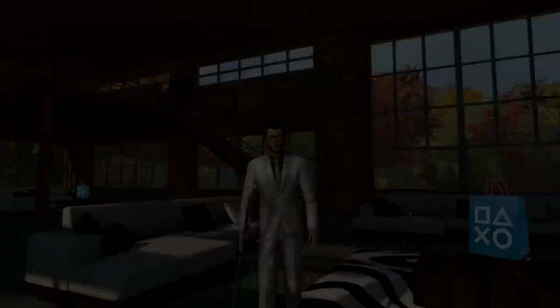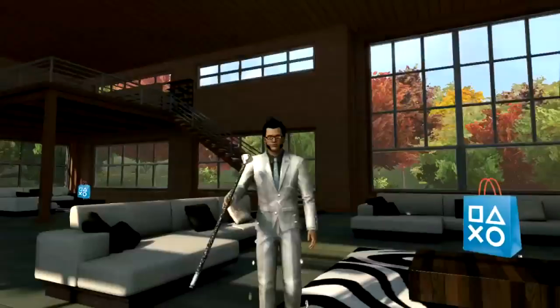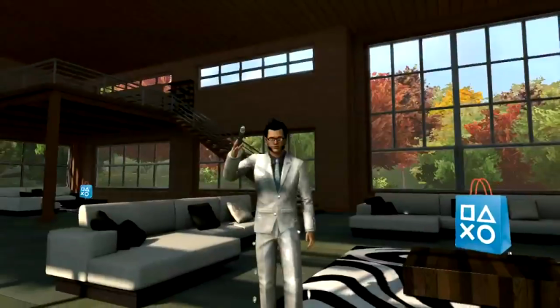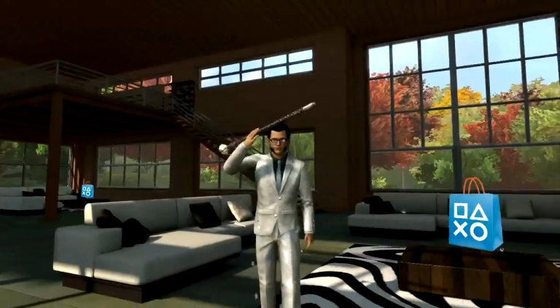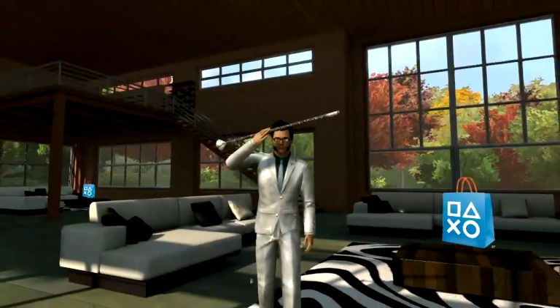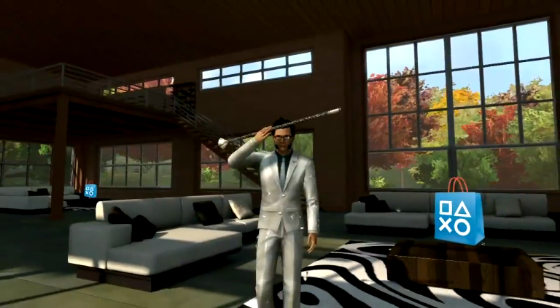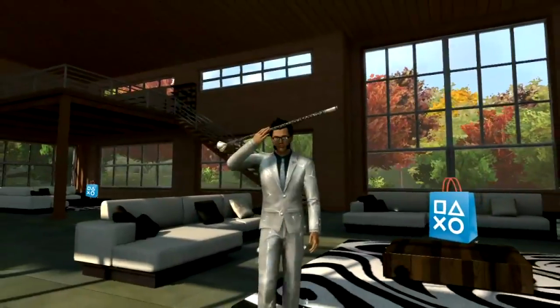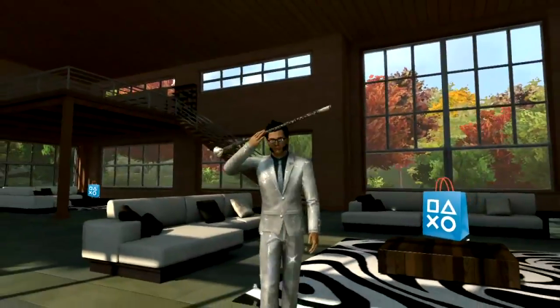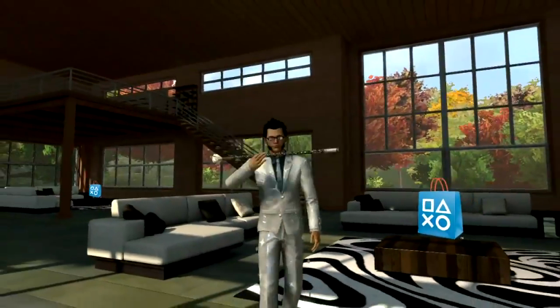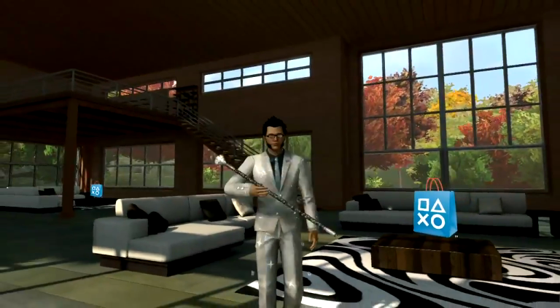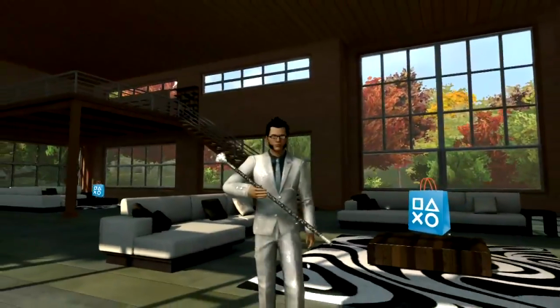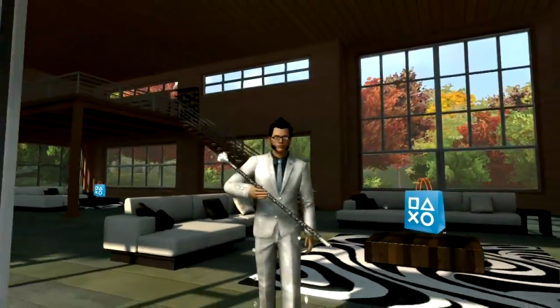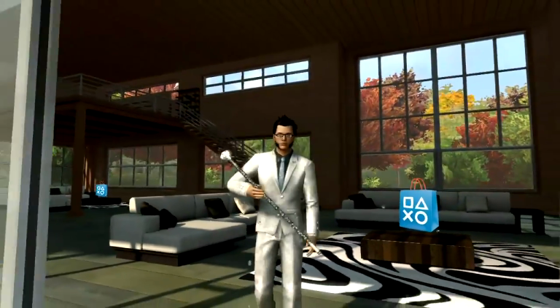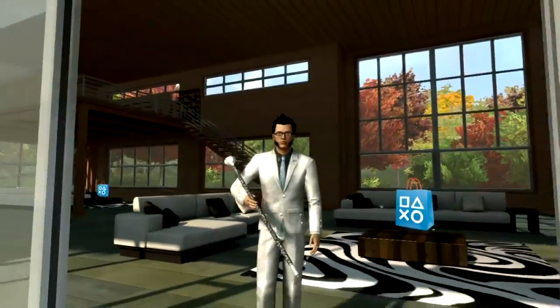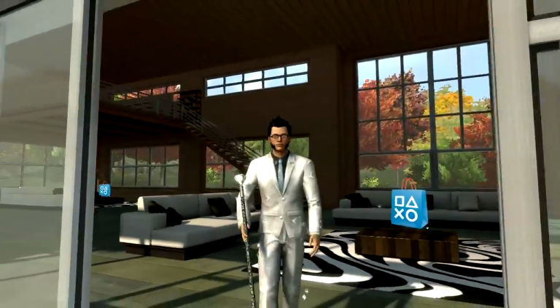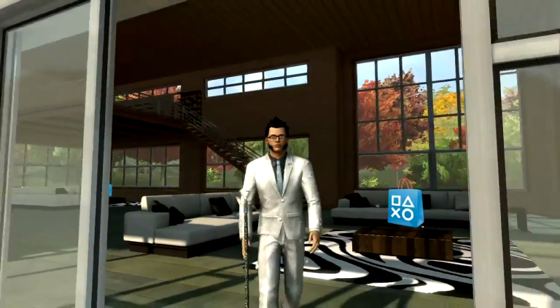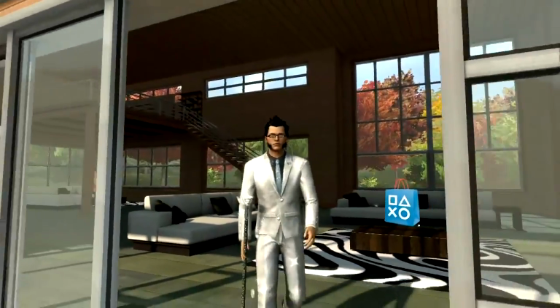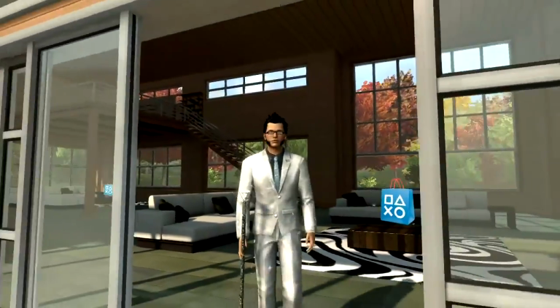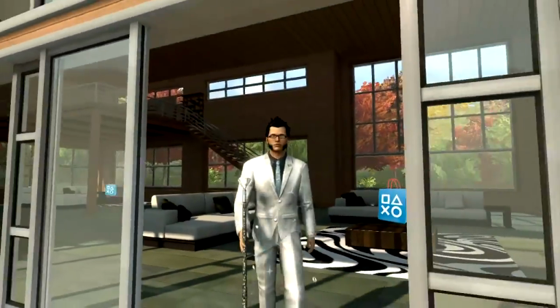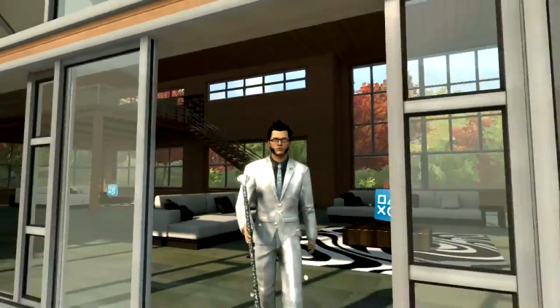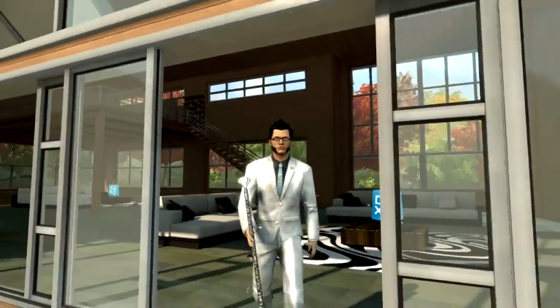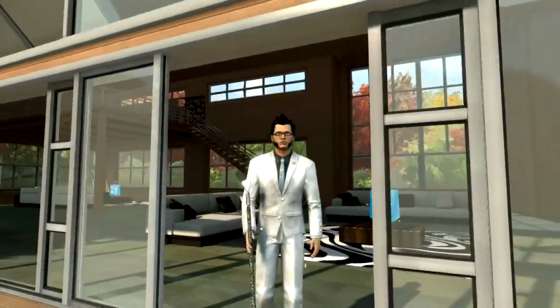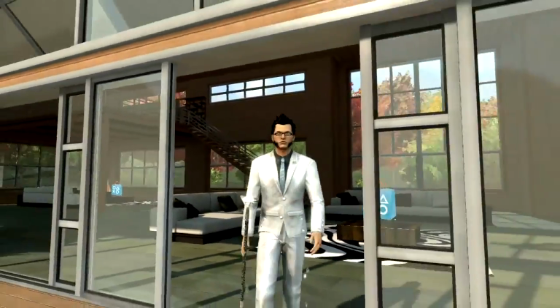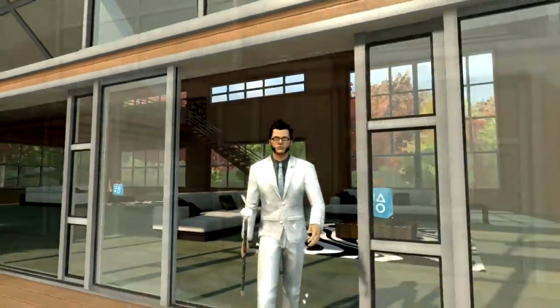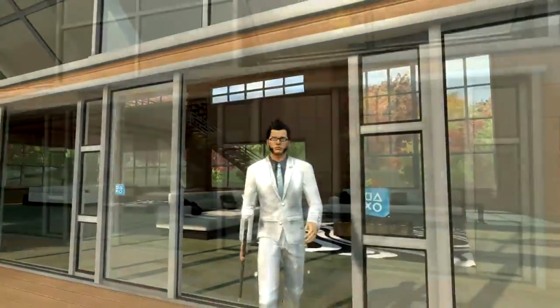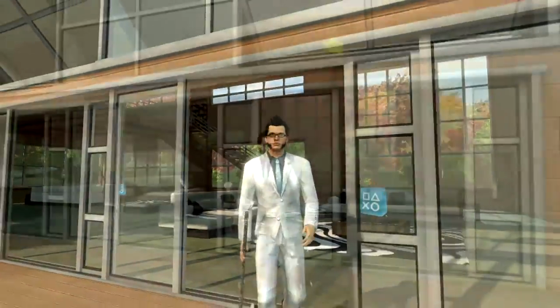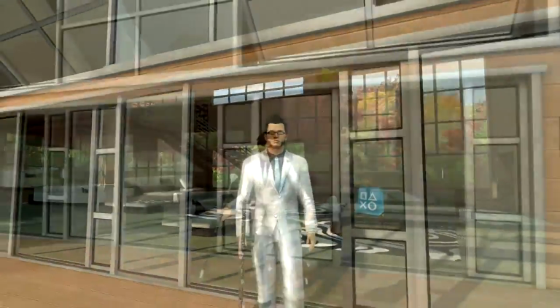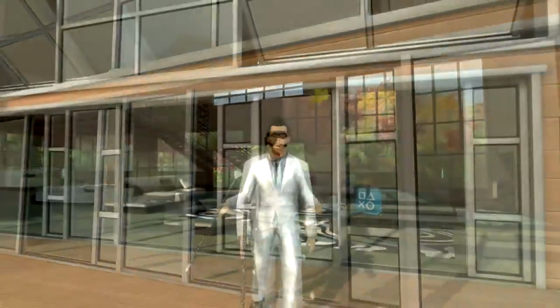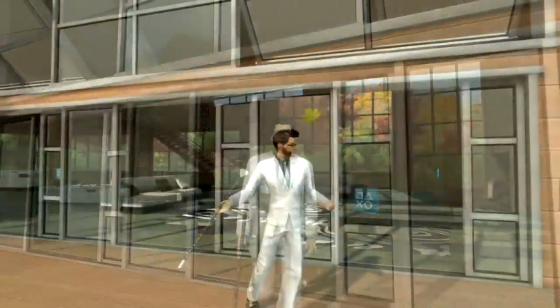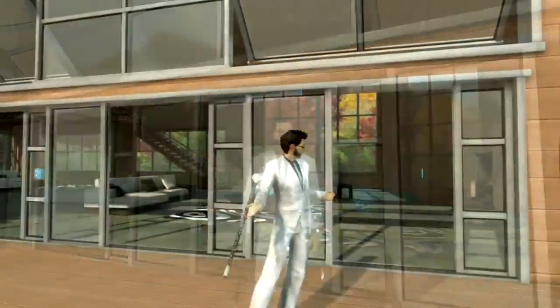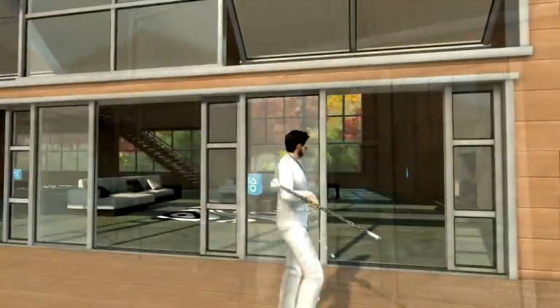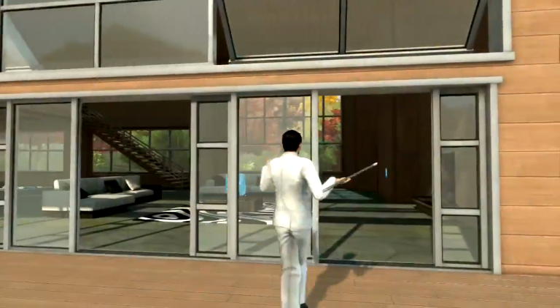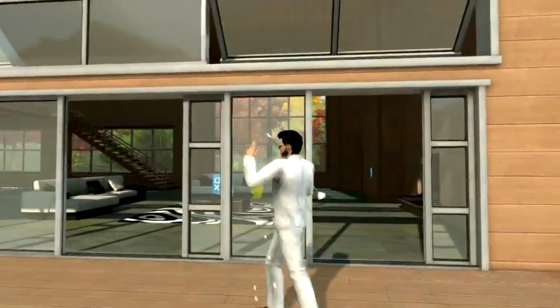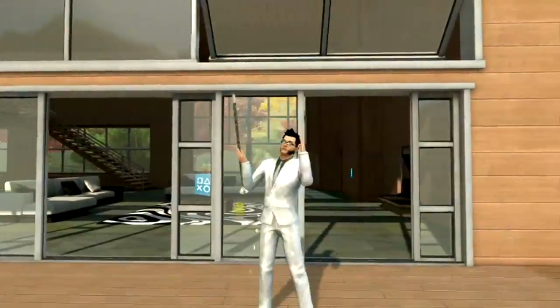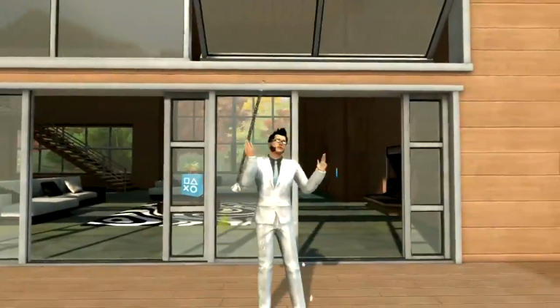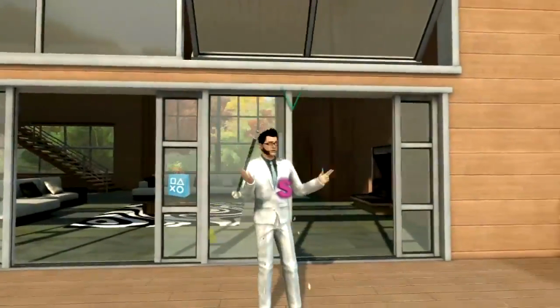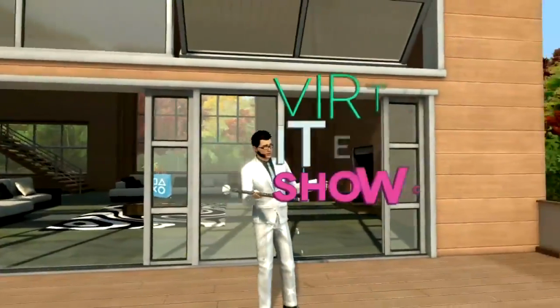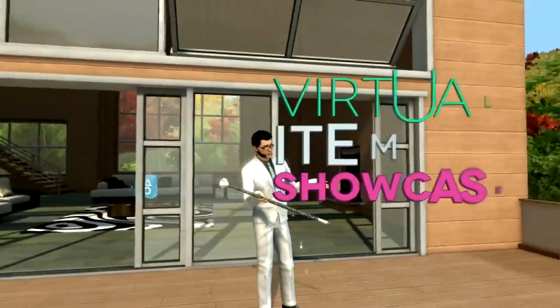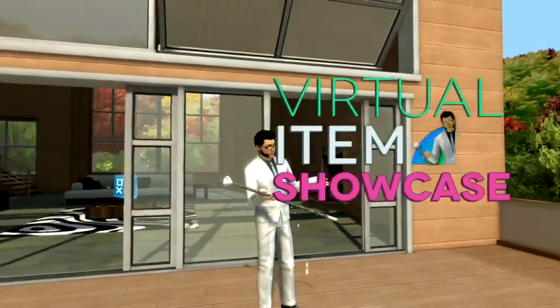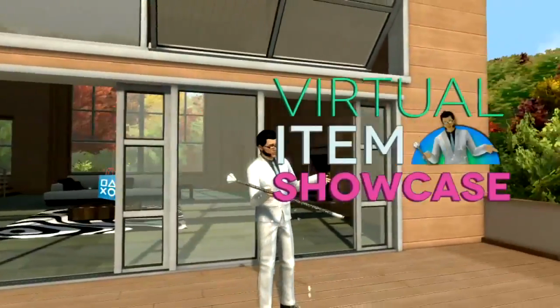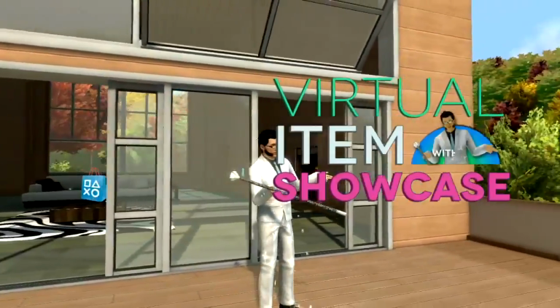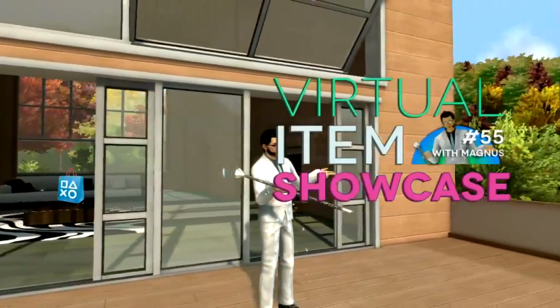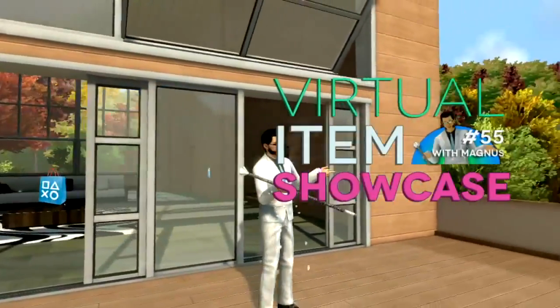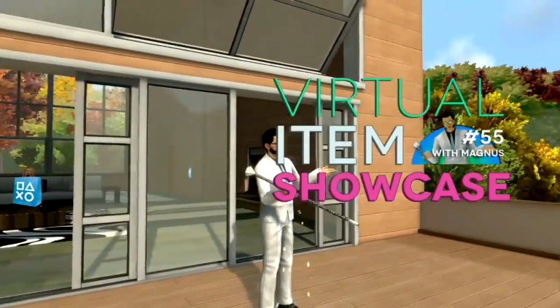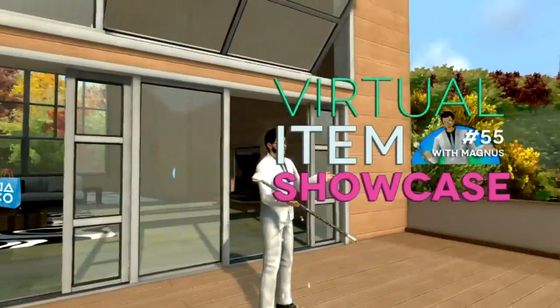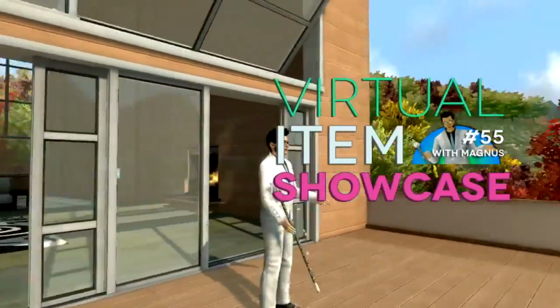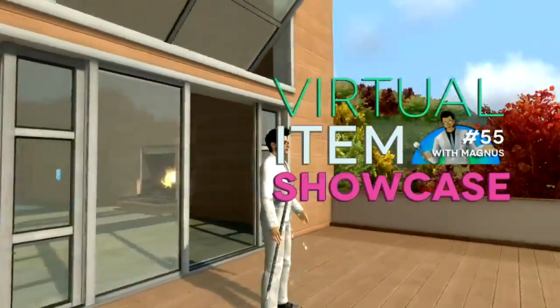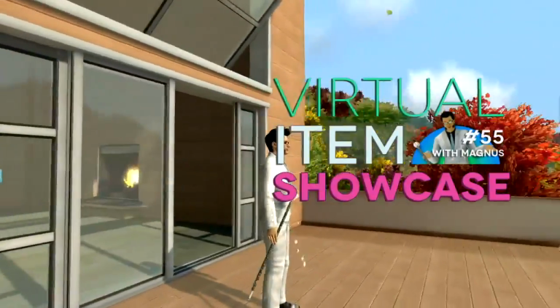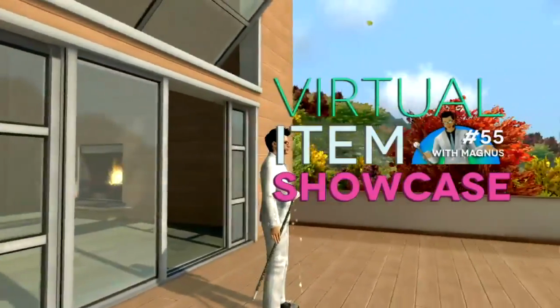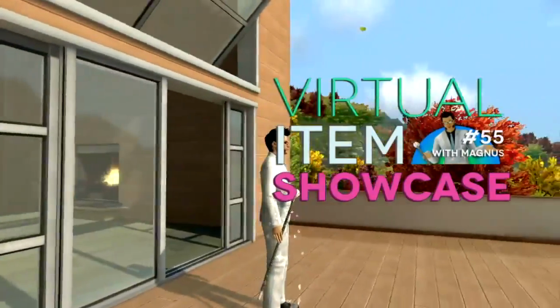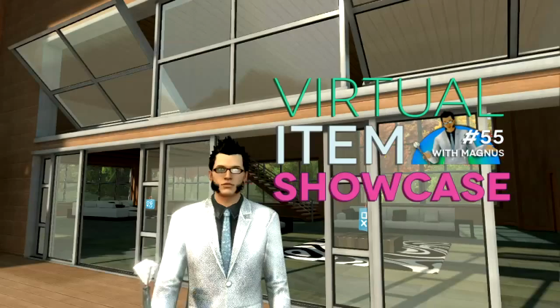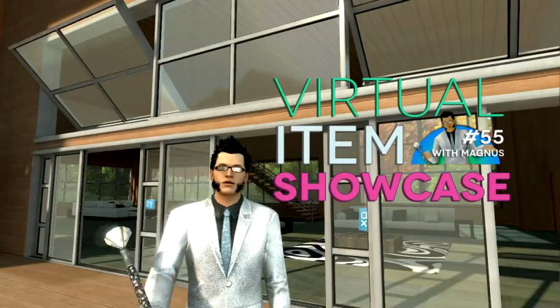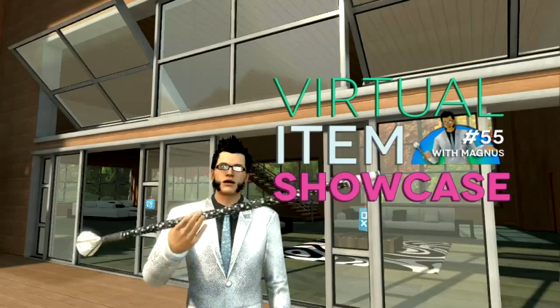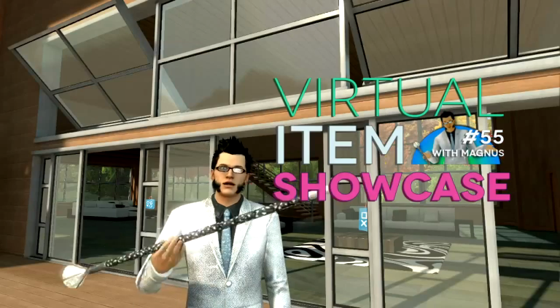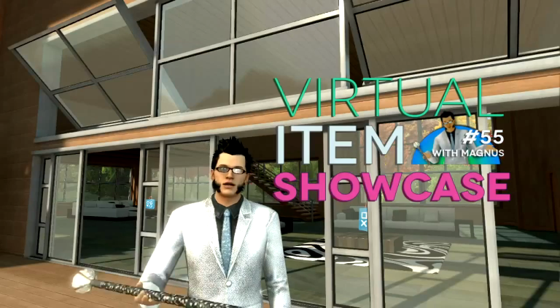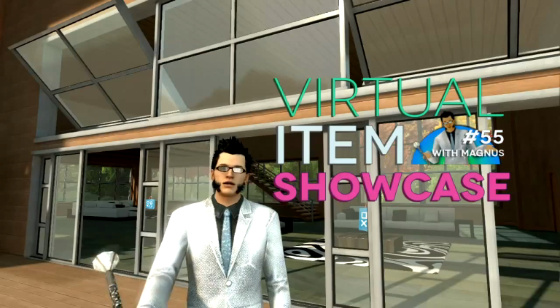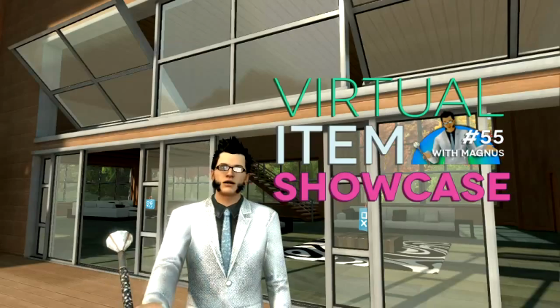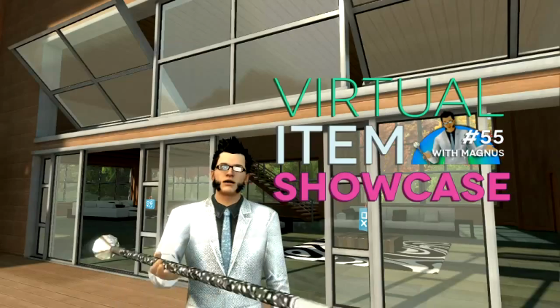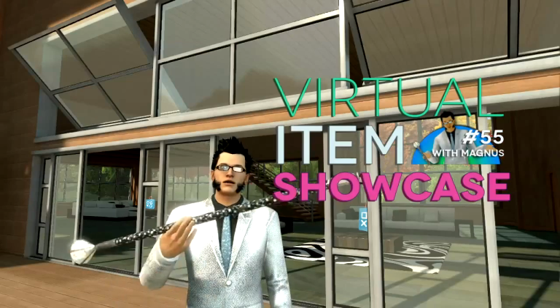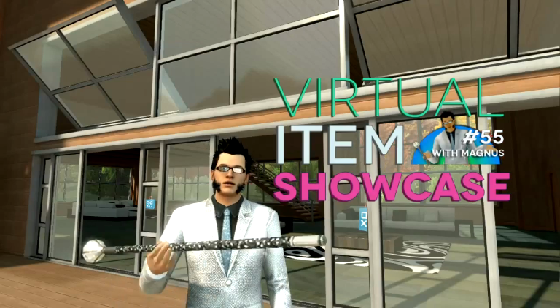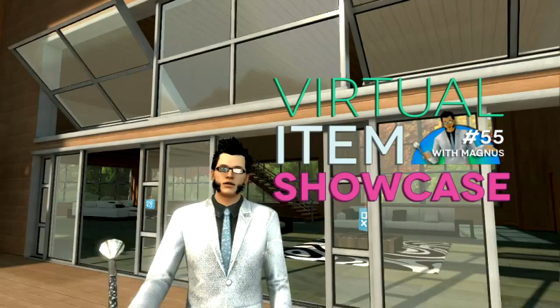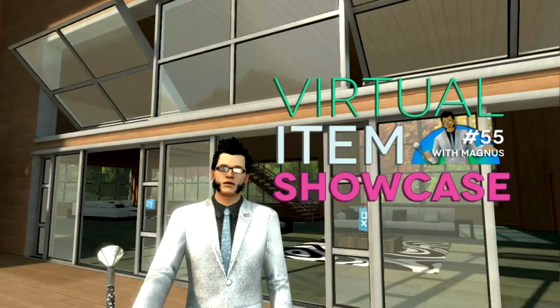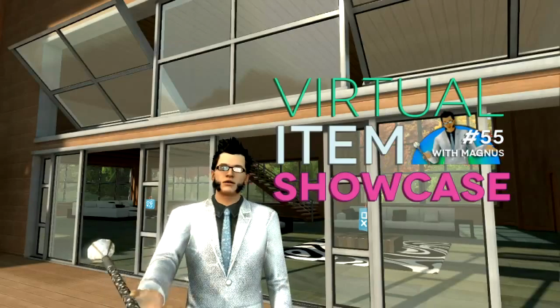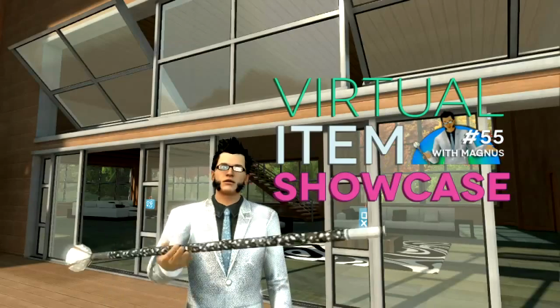Happy end of summer, y'all! Magnus back for another installment of Virtual Items Showcase. Let's do it!